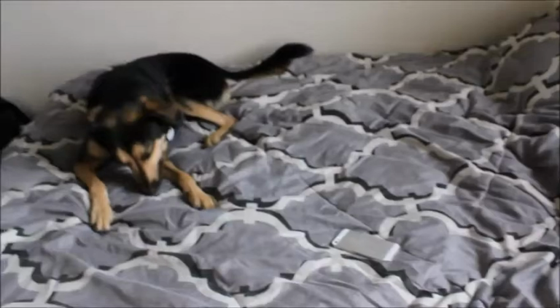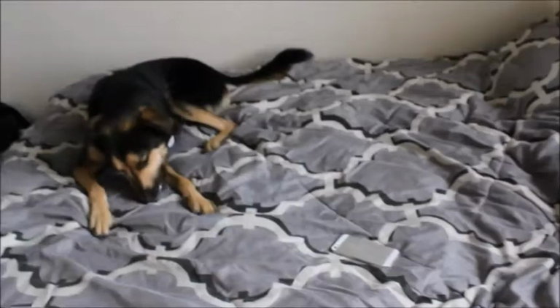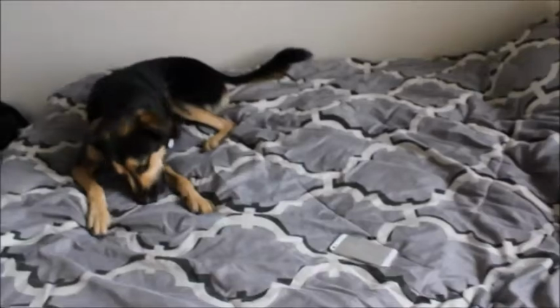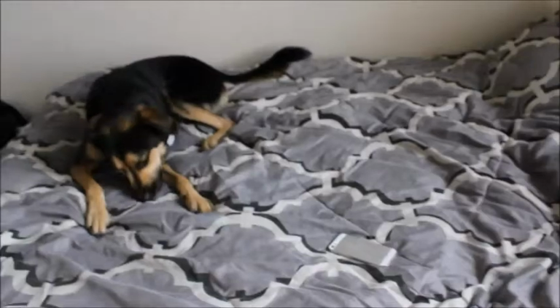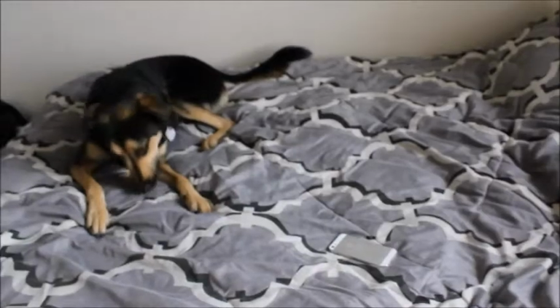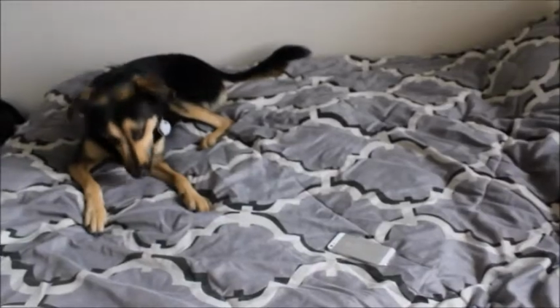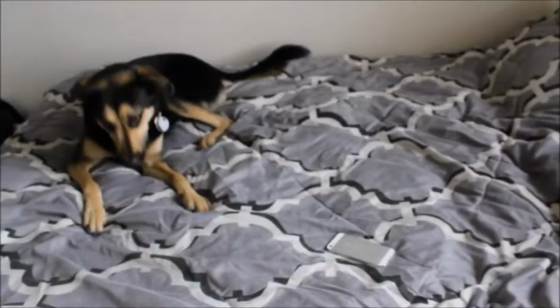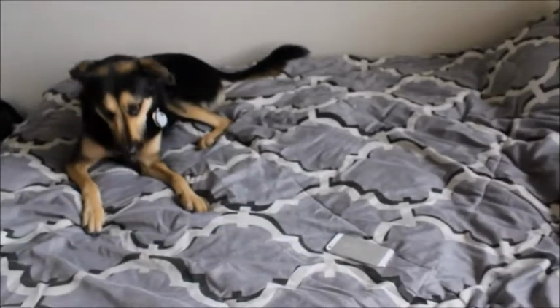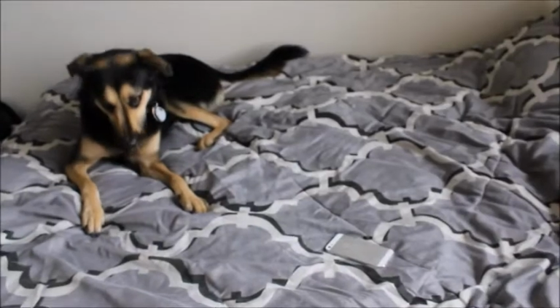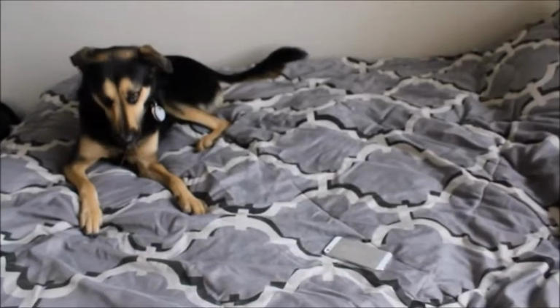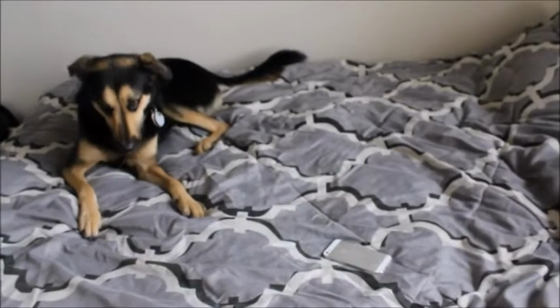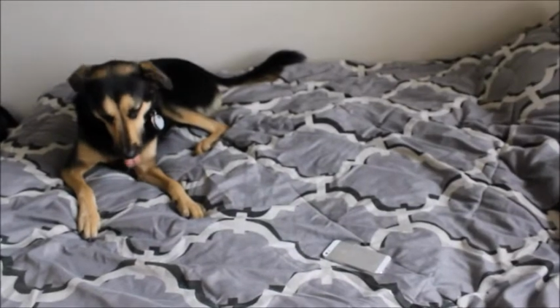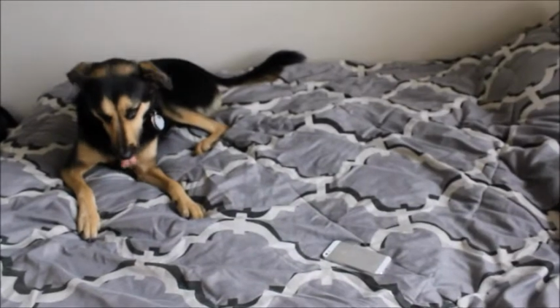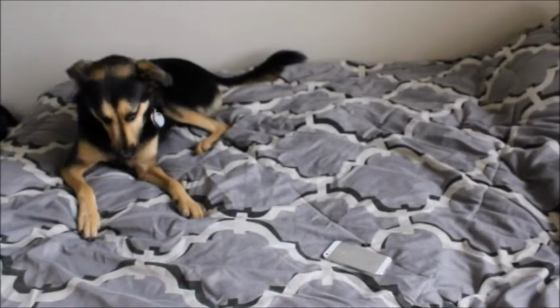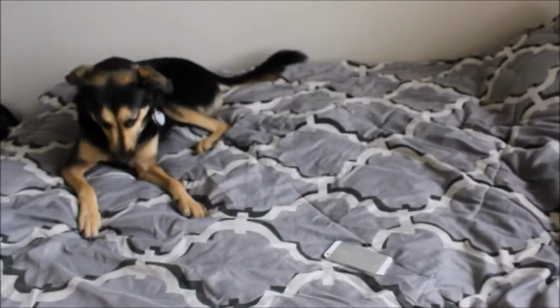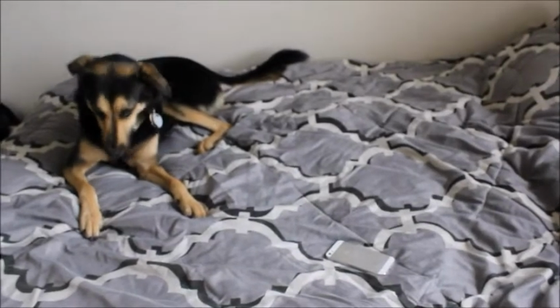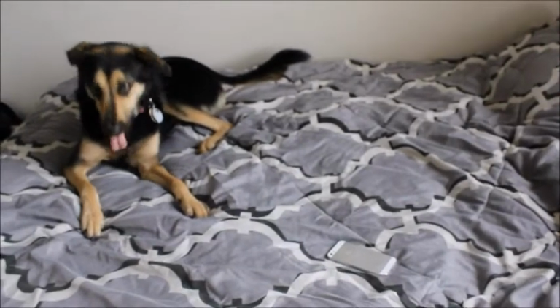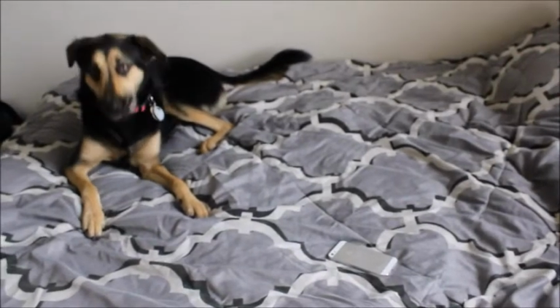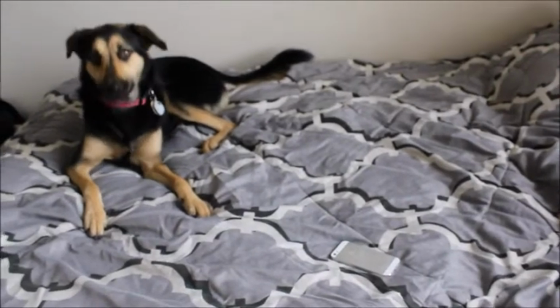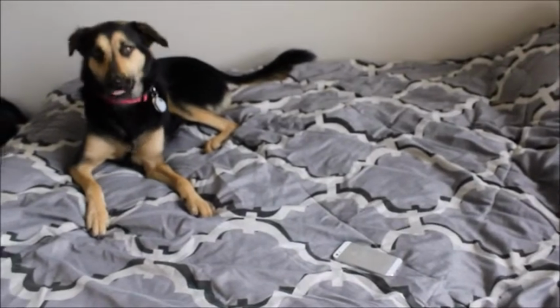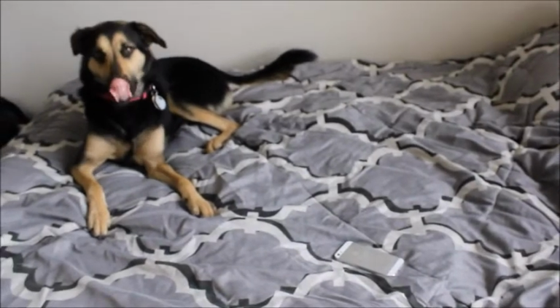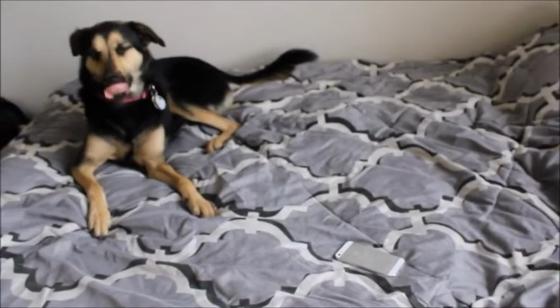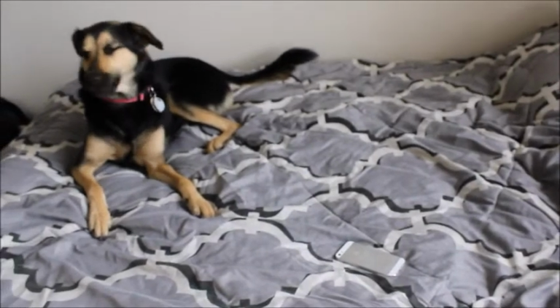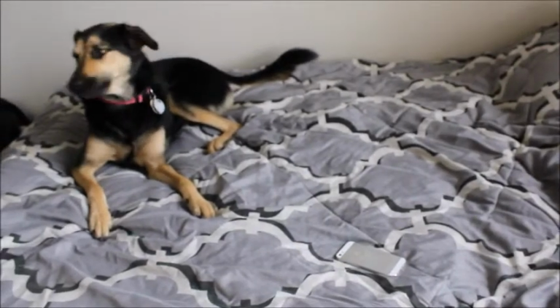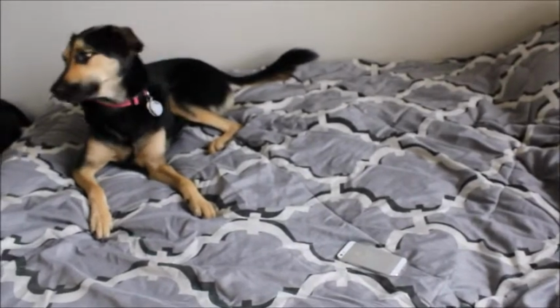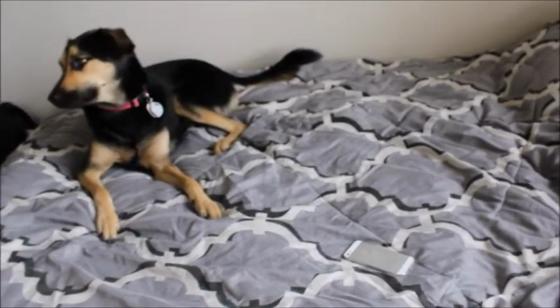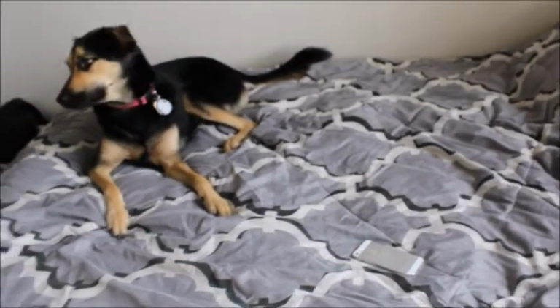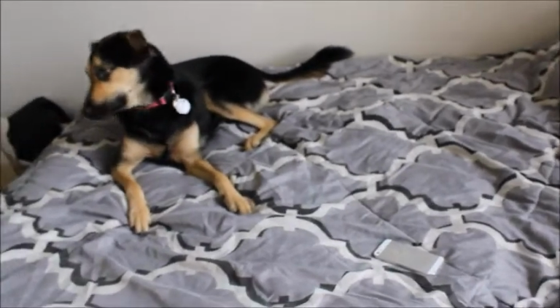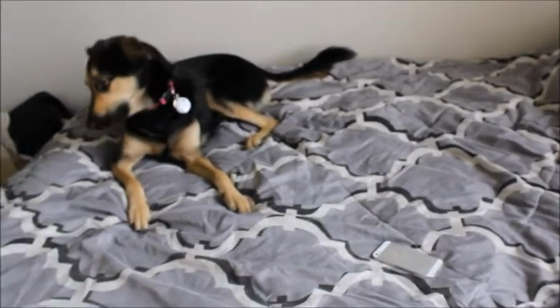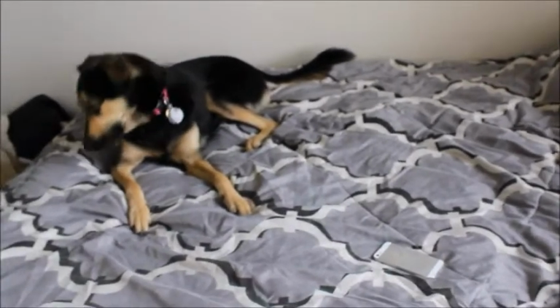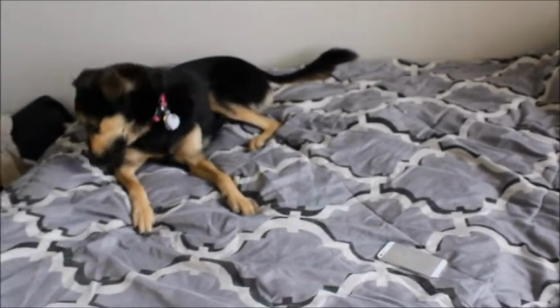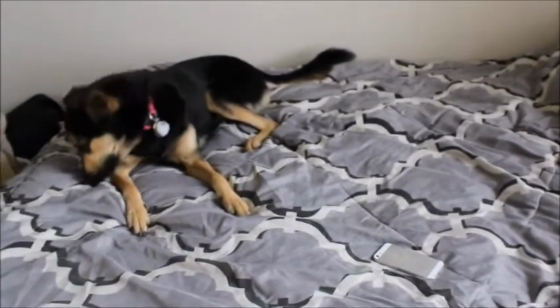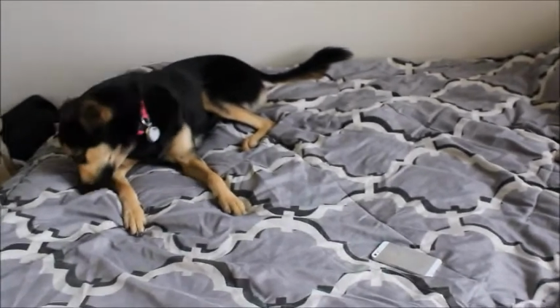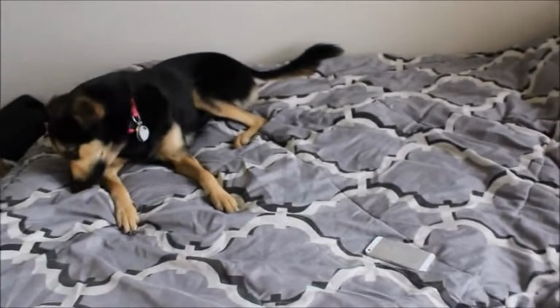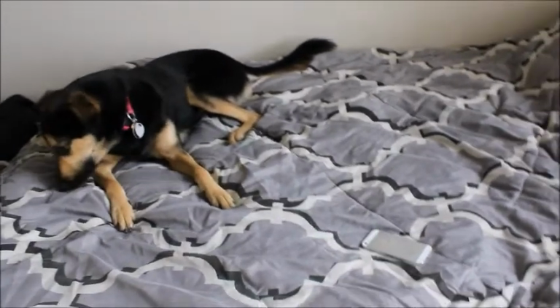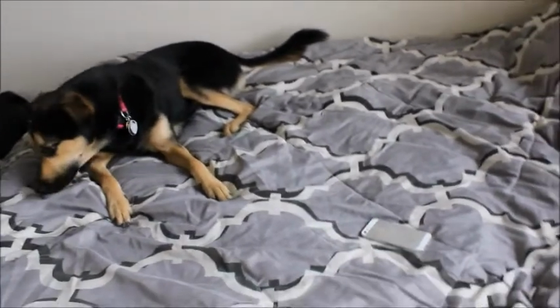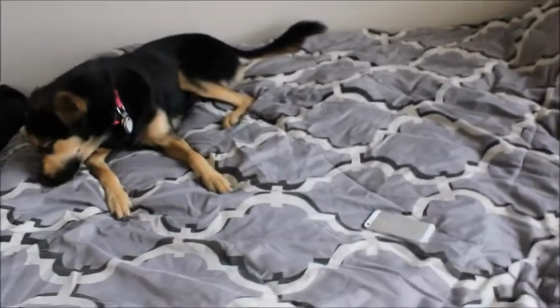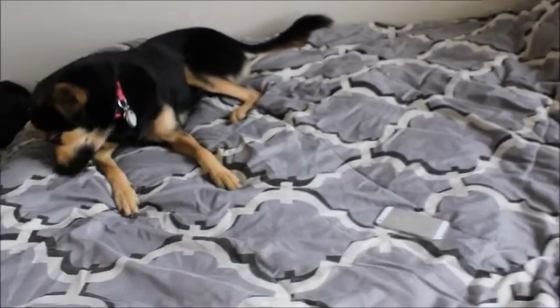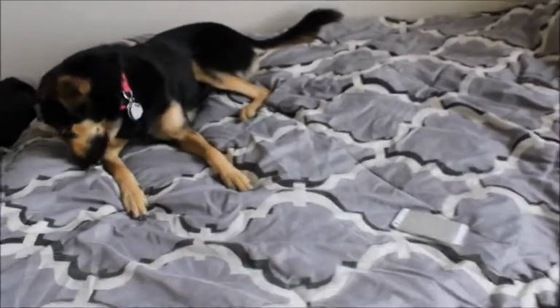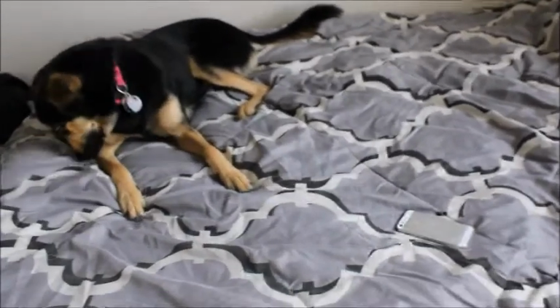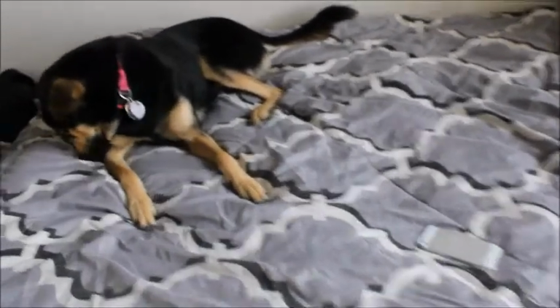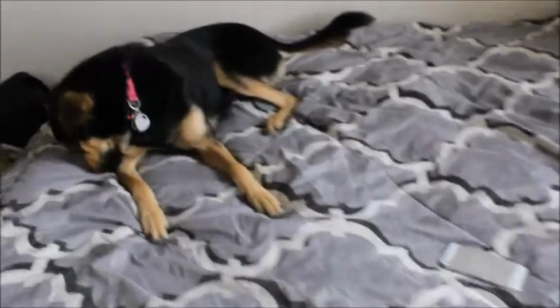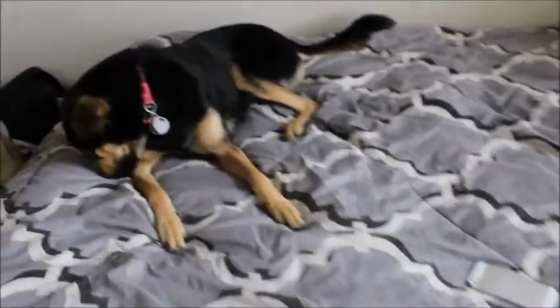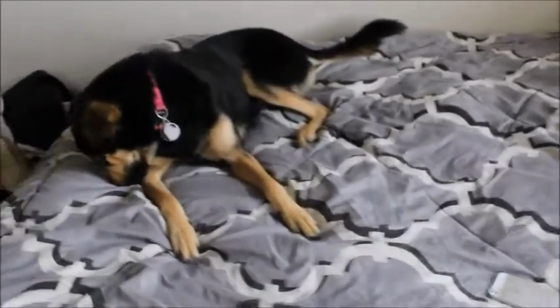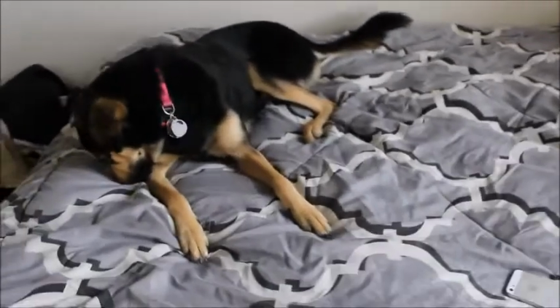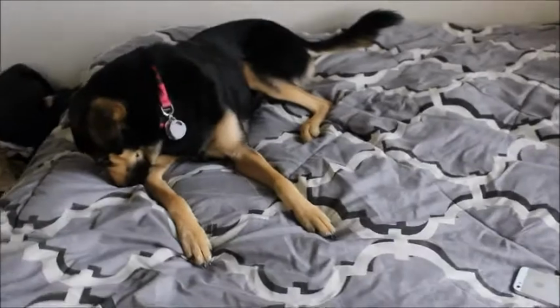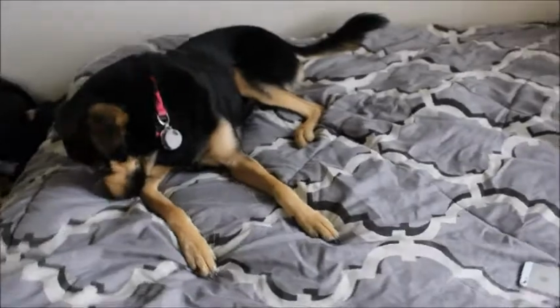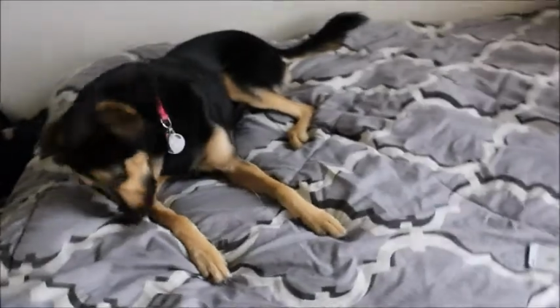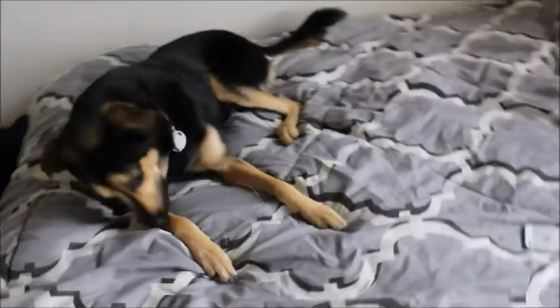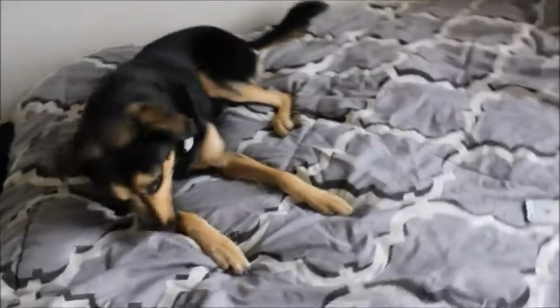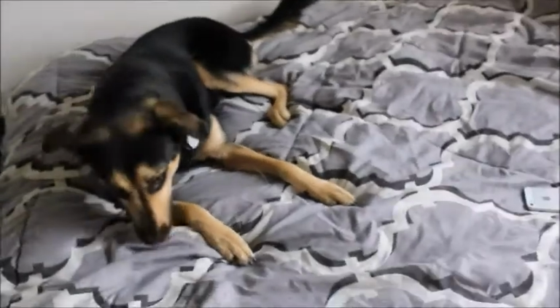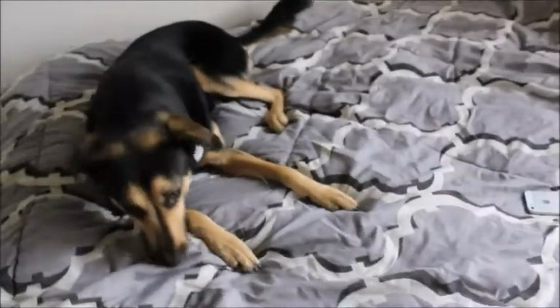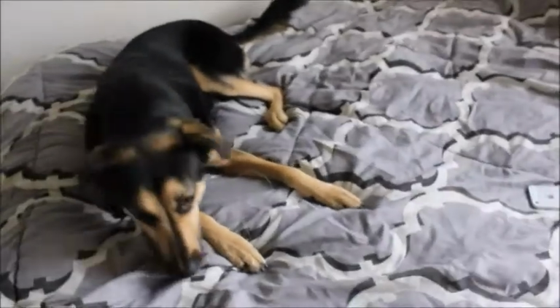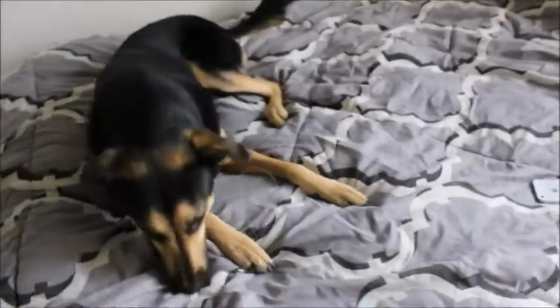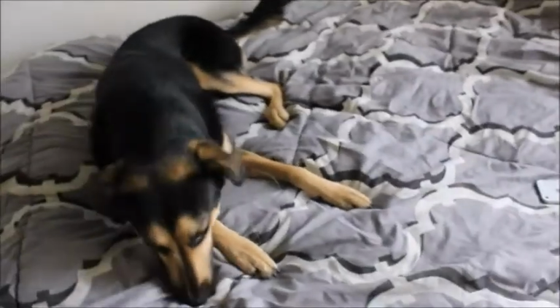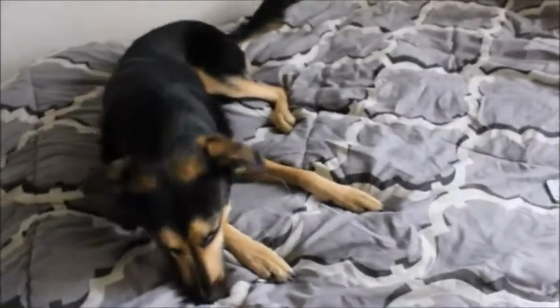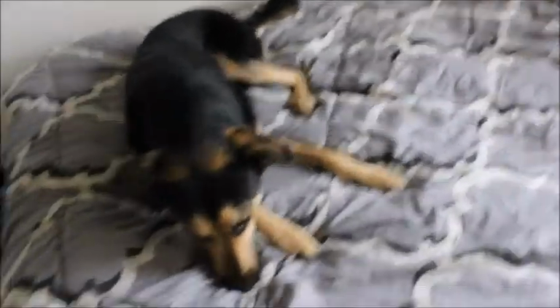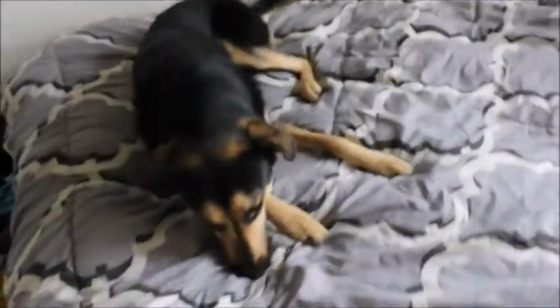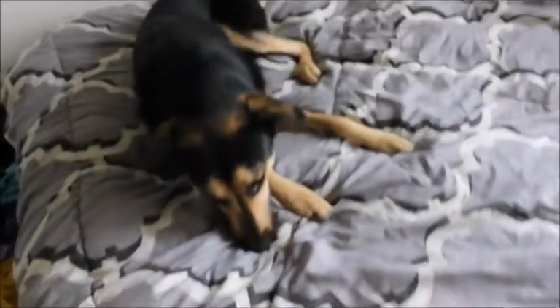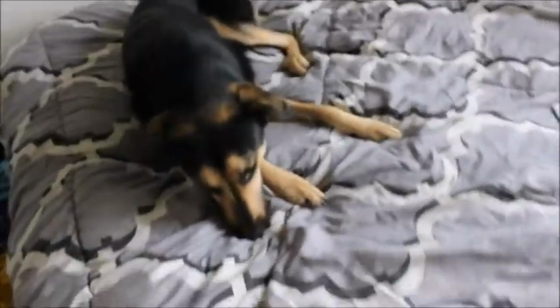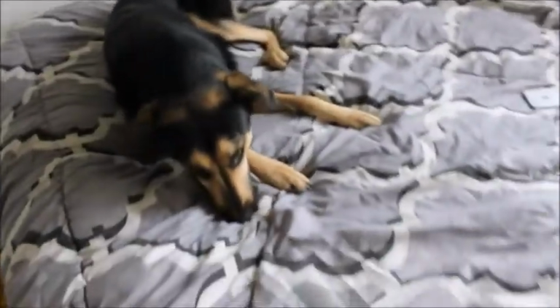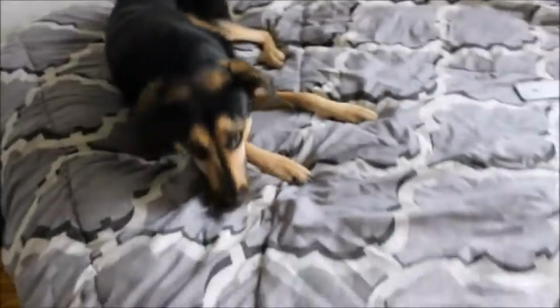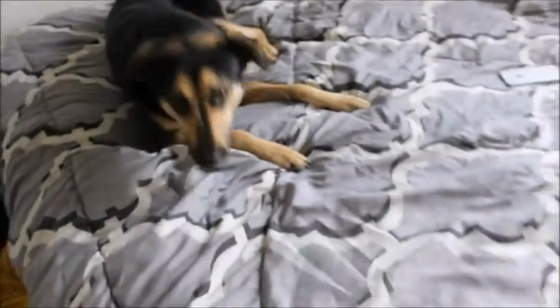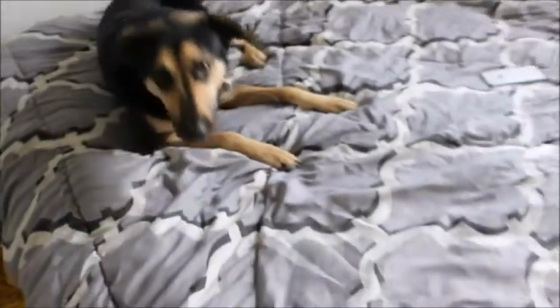Hey, what are you doing? Are you biting the bed, Nori?